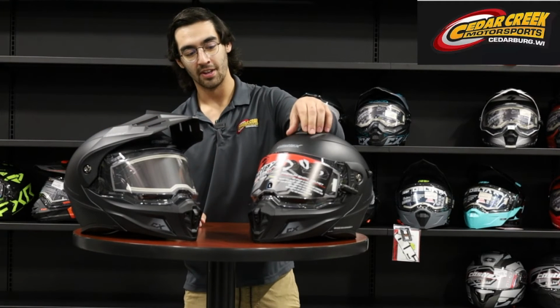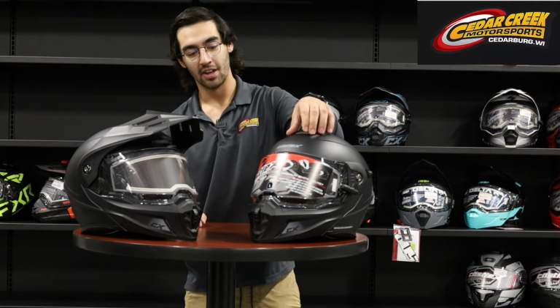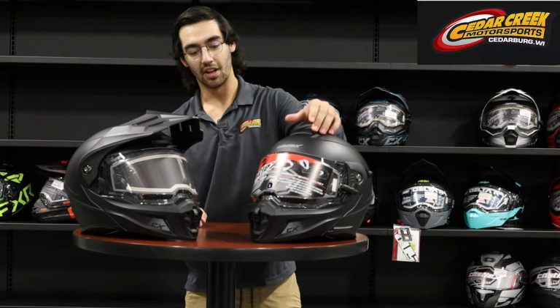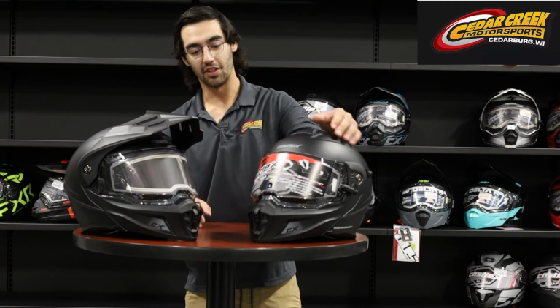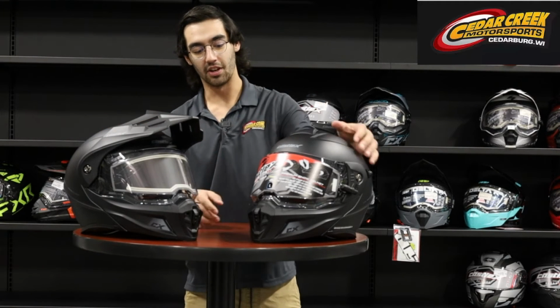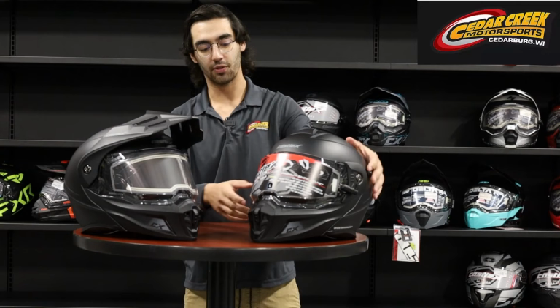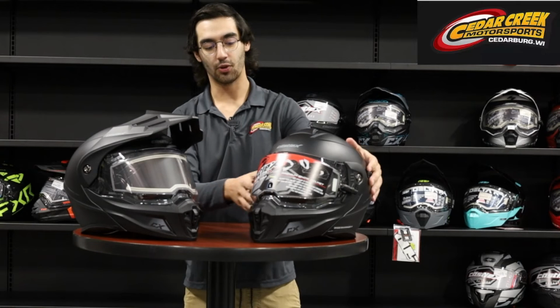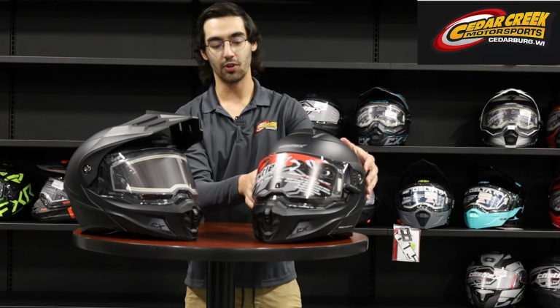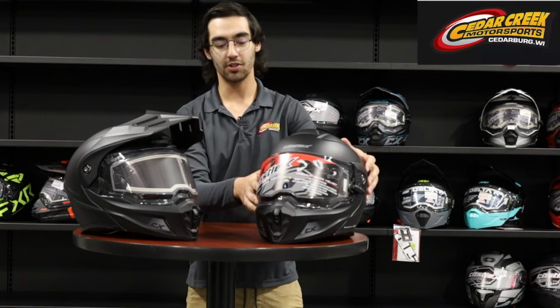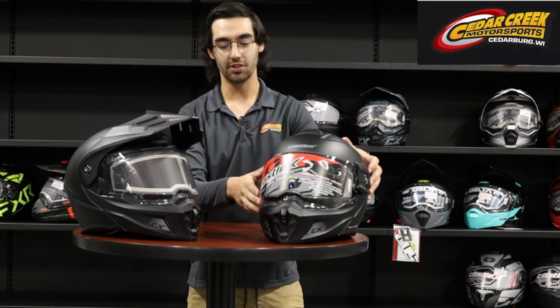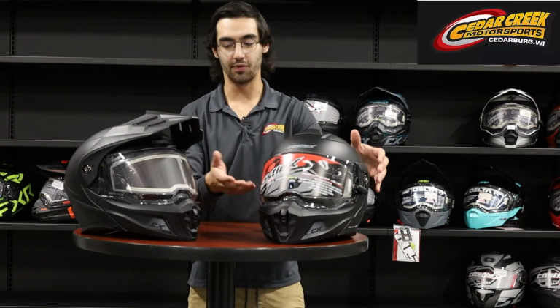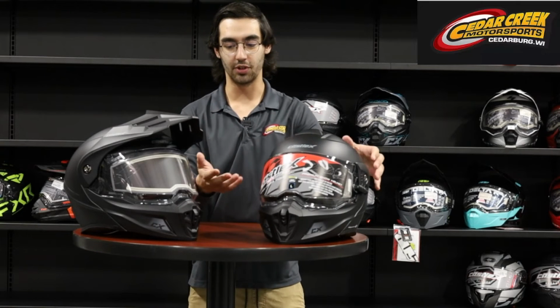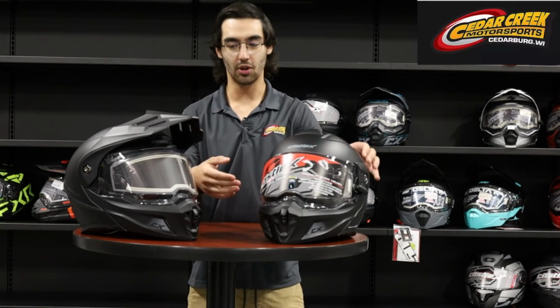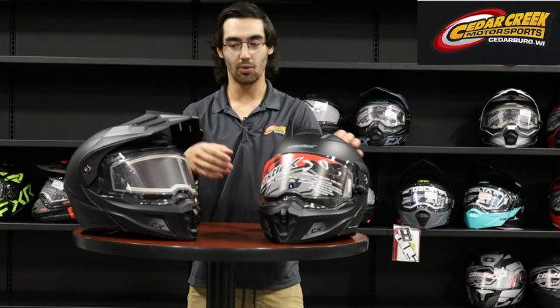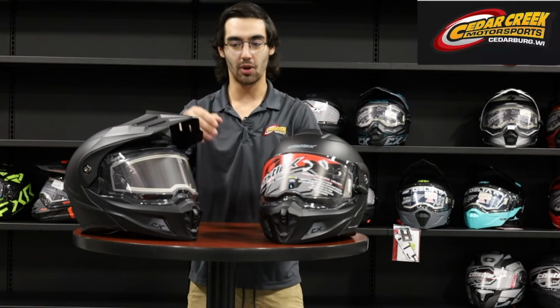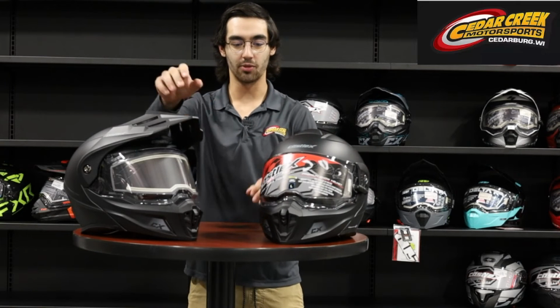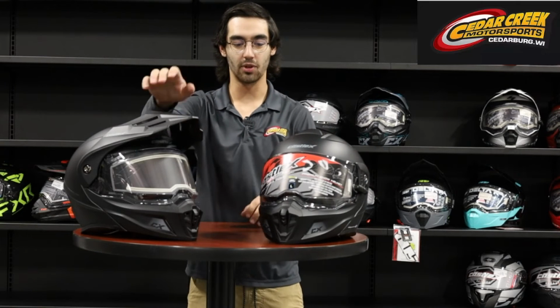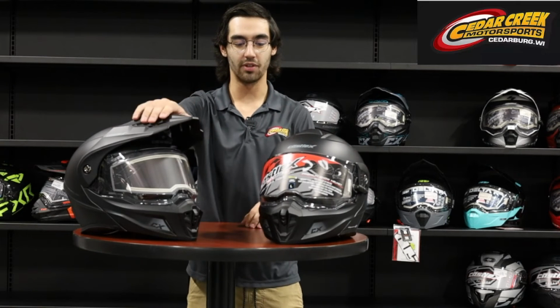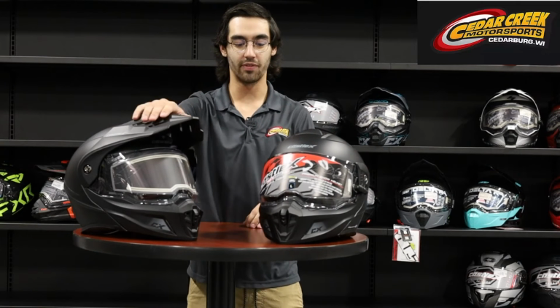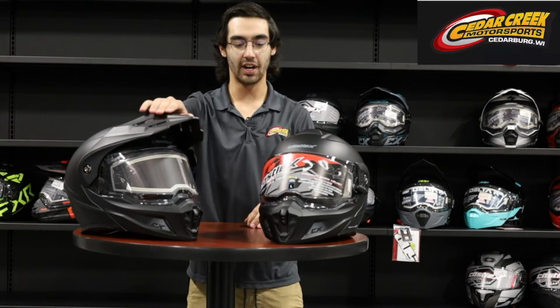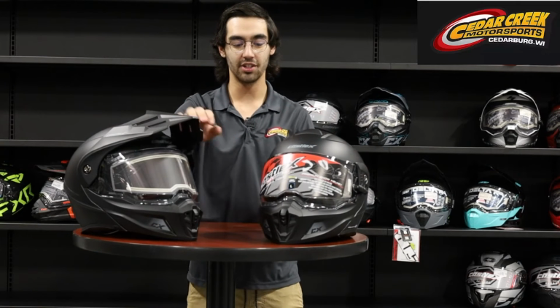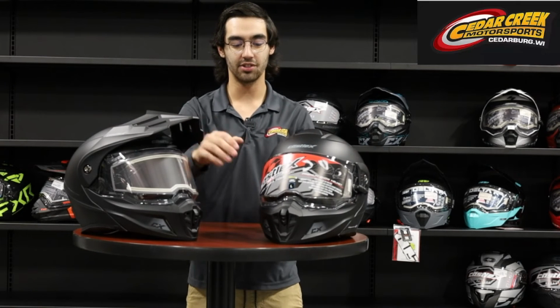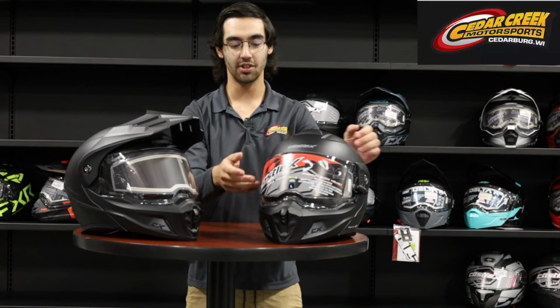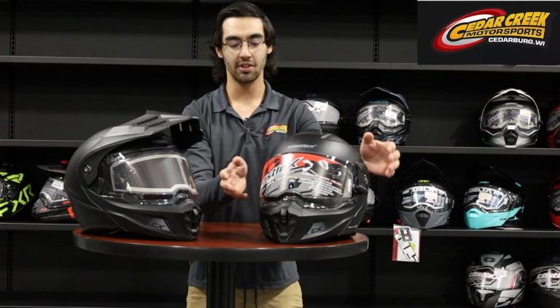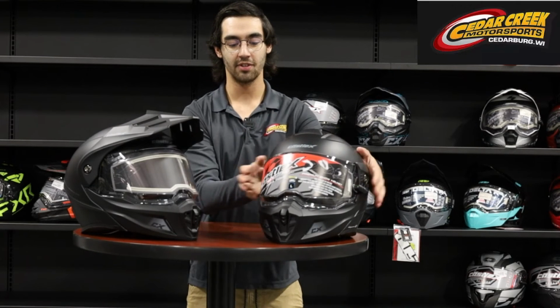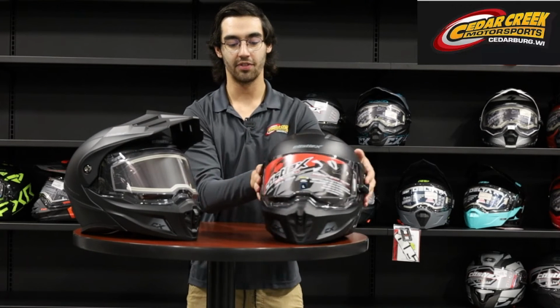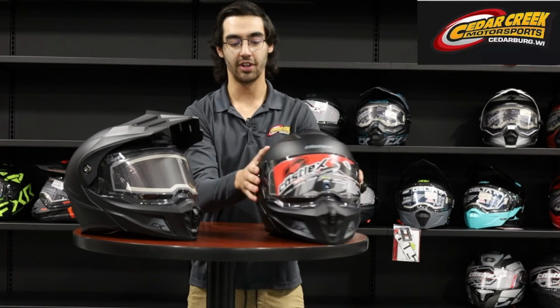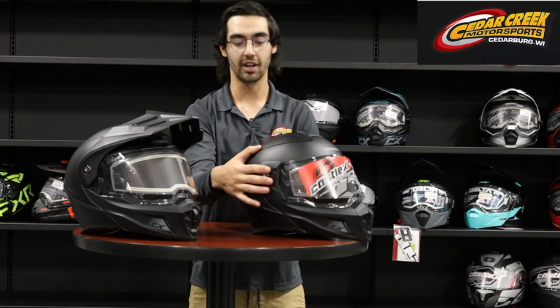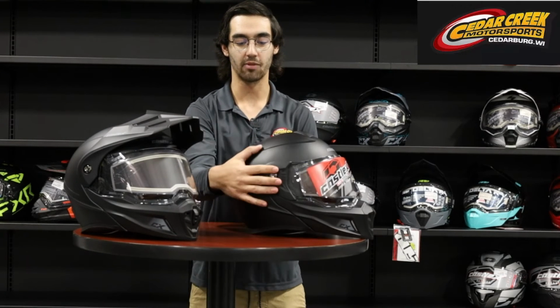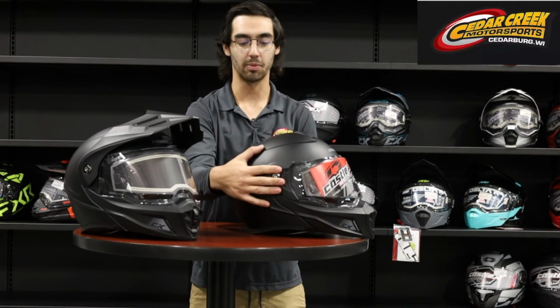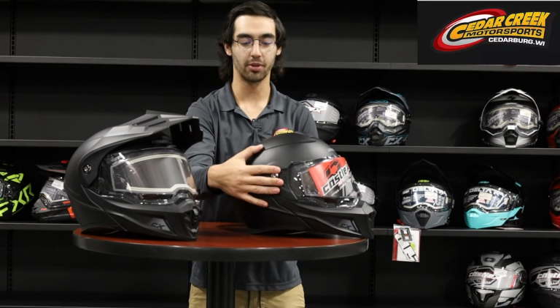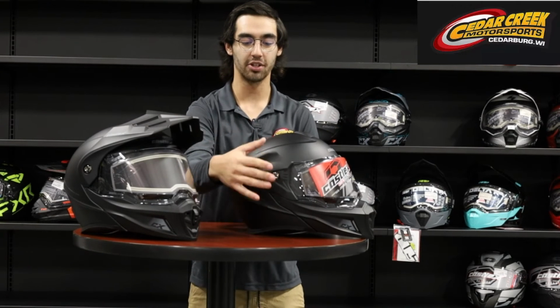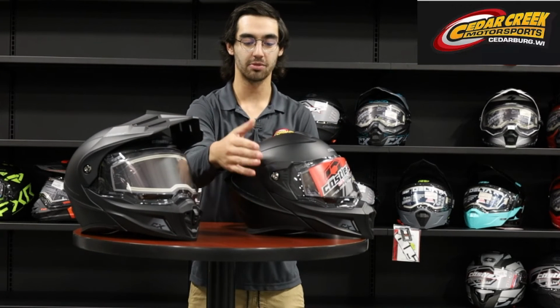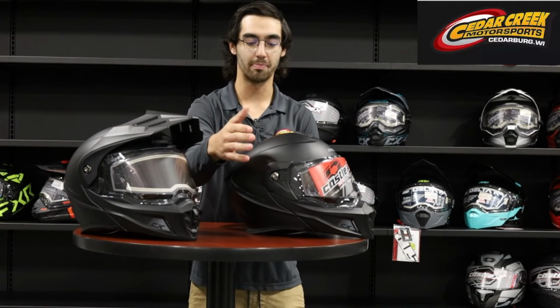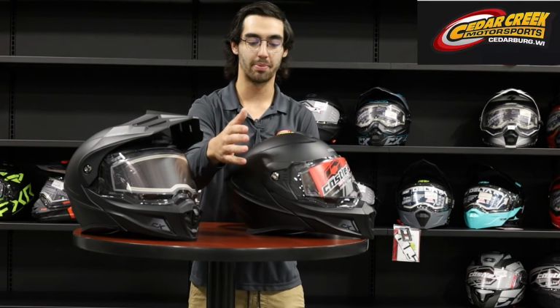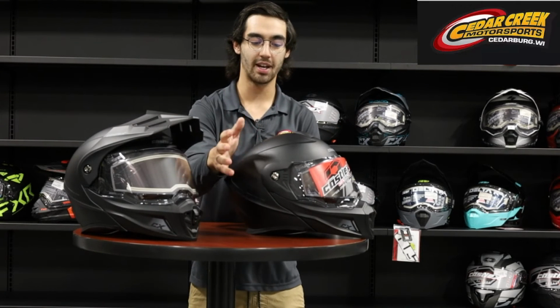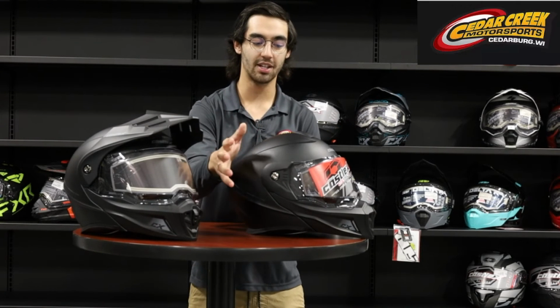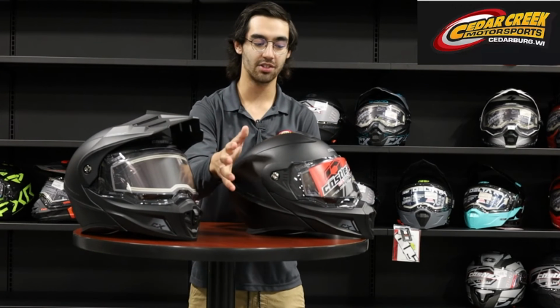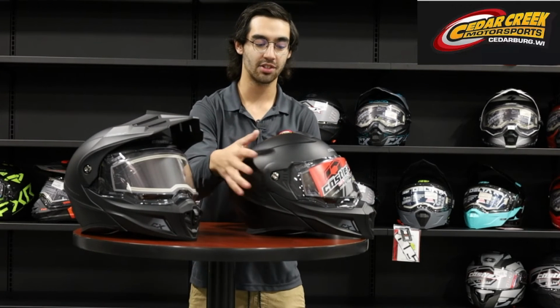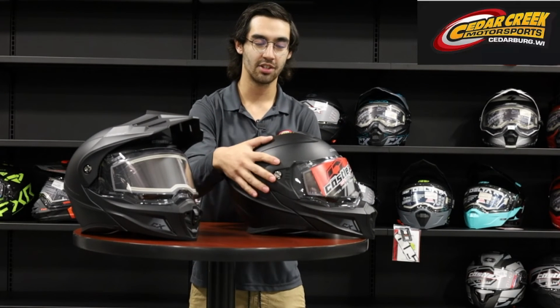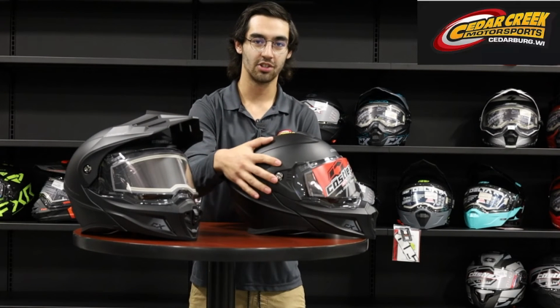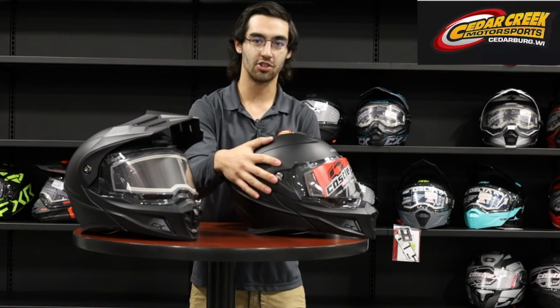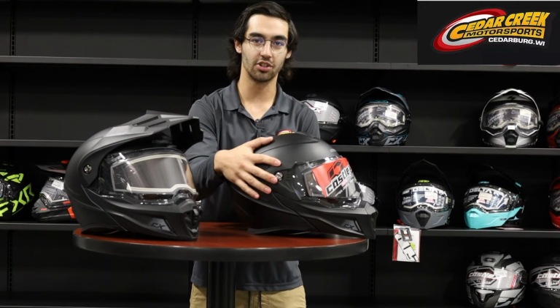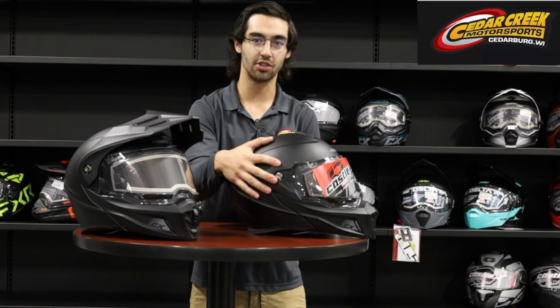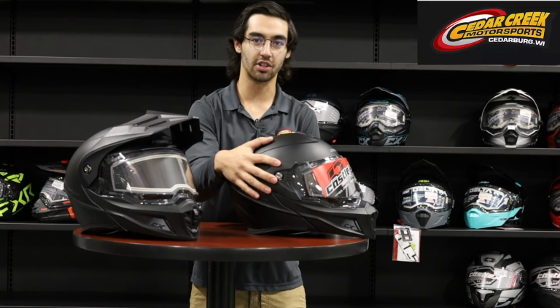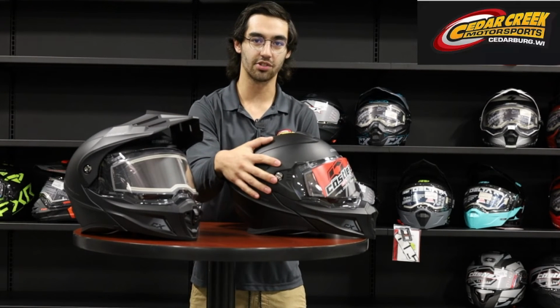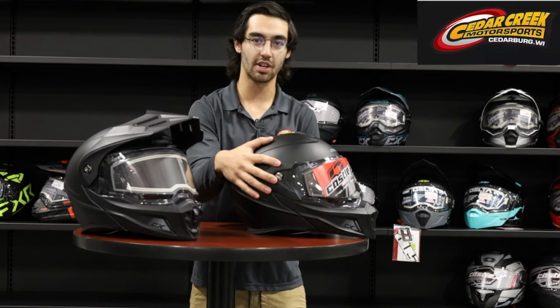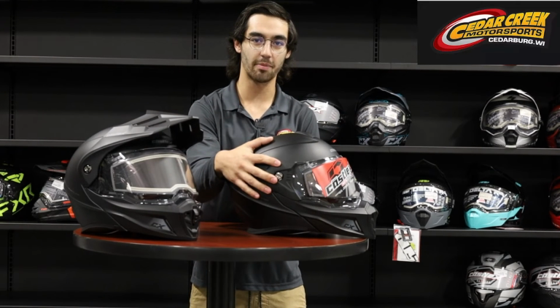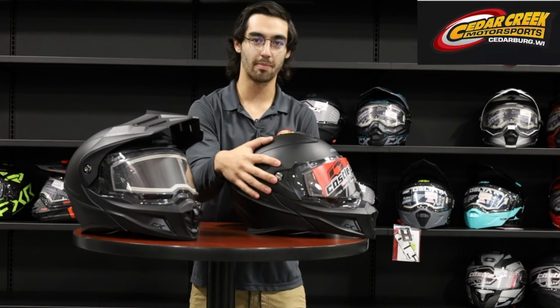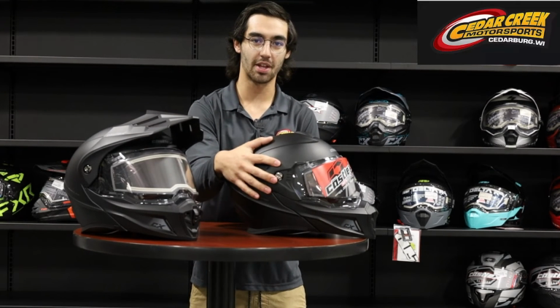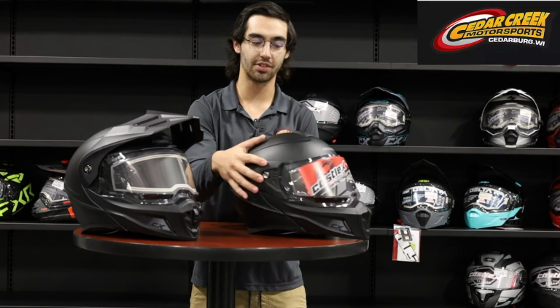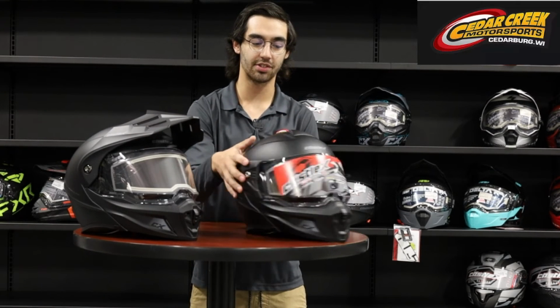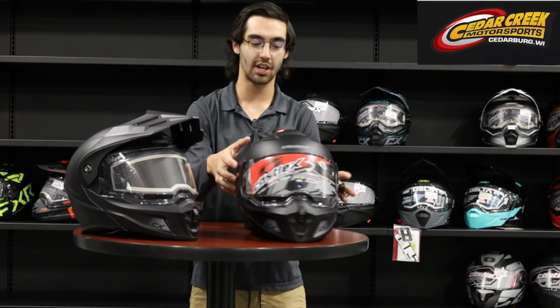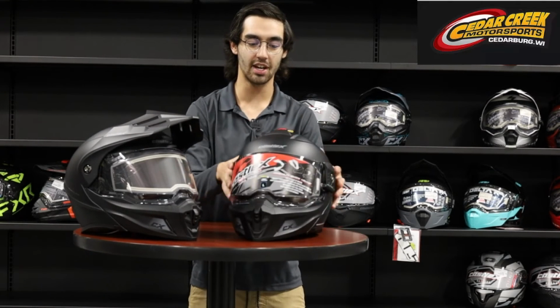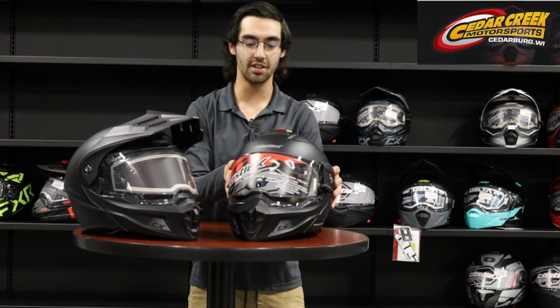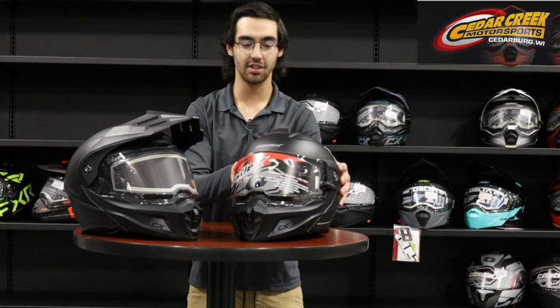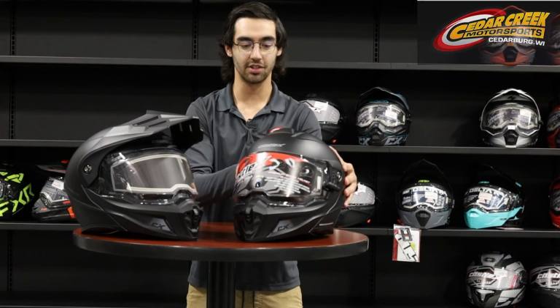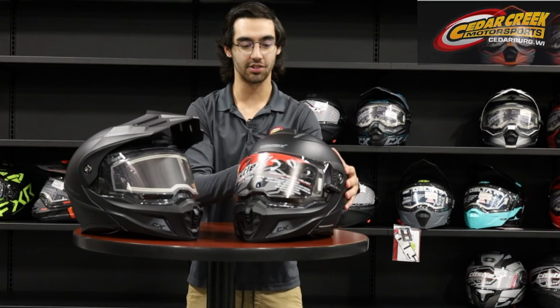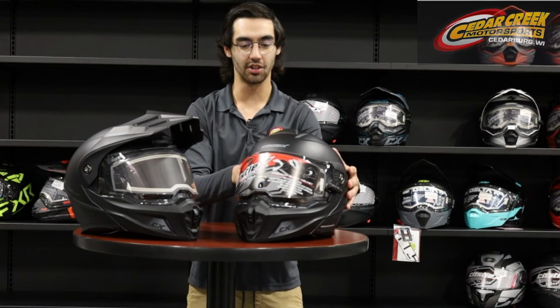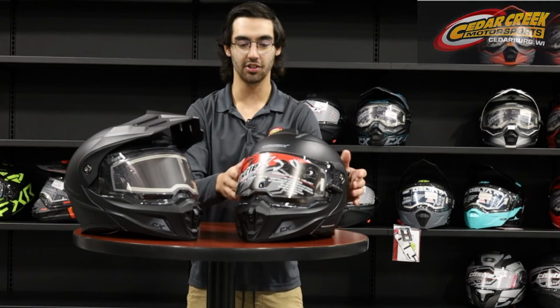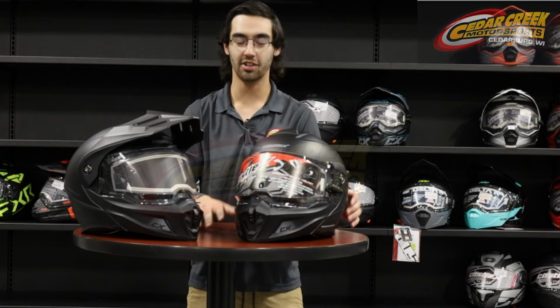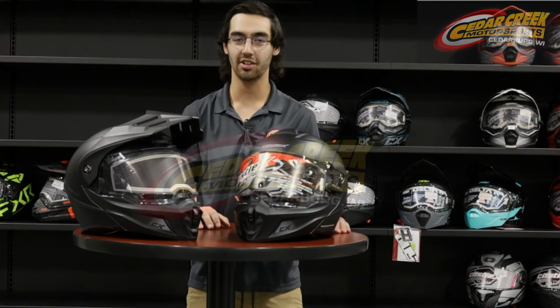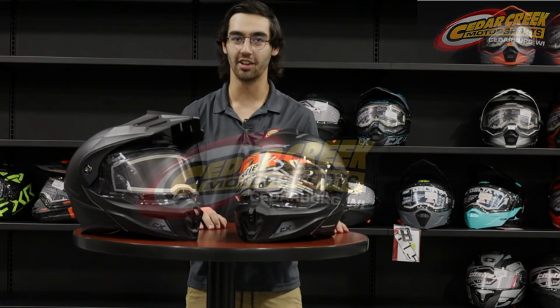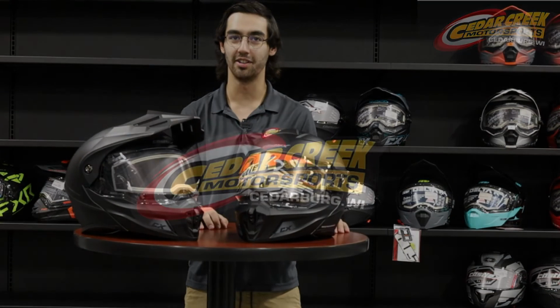And then of course if you don't want to run the visor, they've got replacement pads just so you can slap them on the side. Still look good.